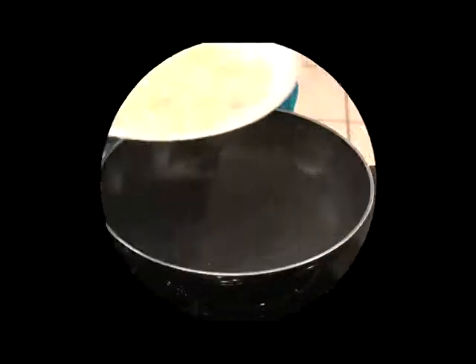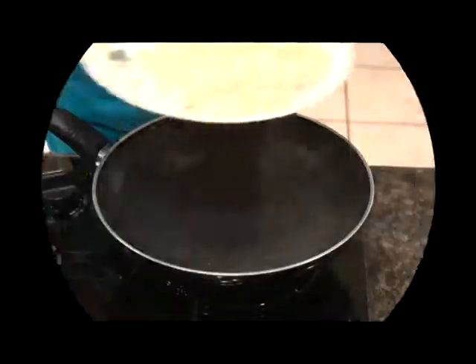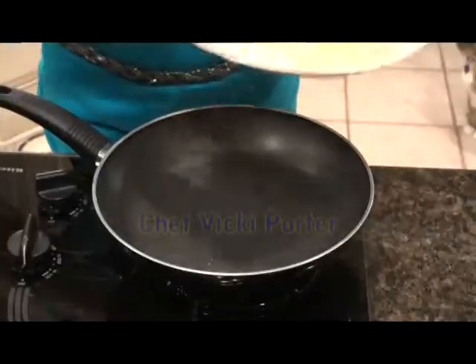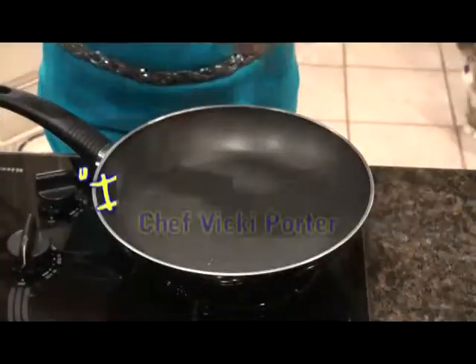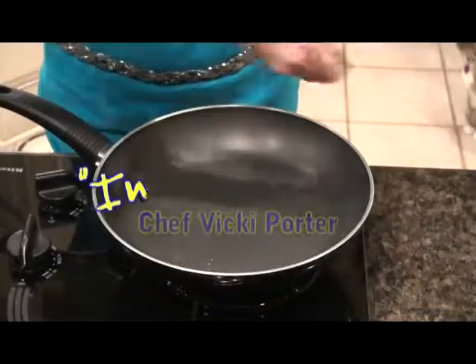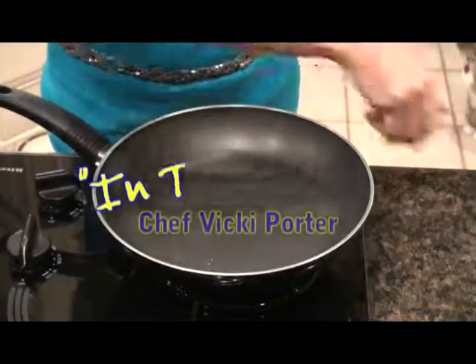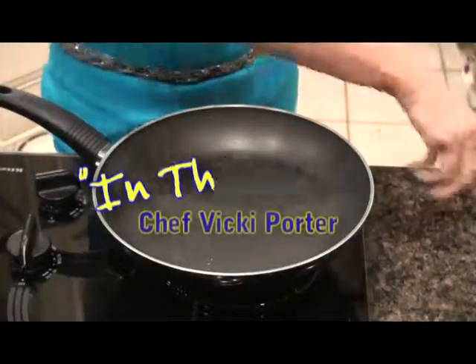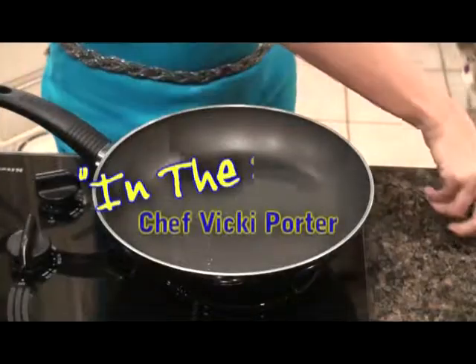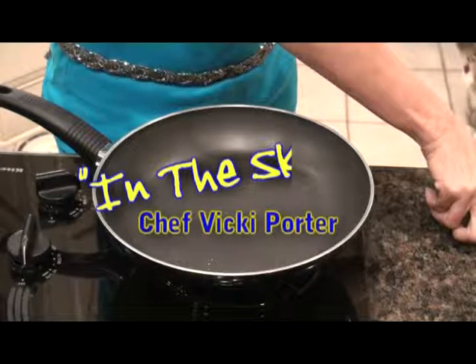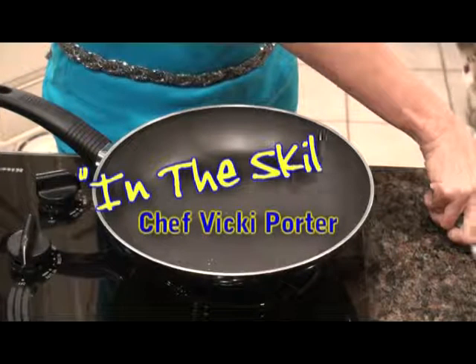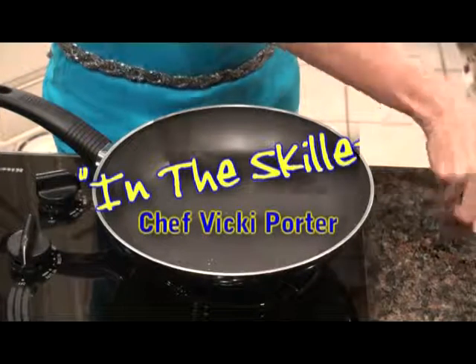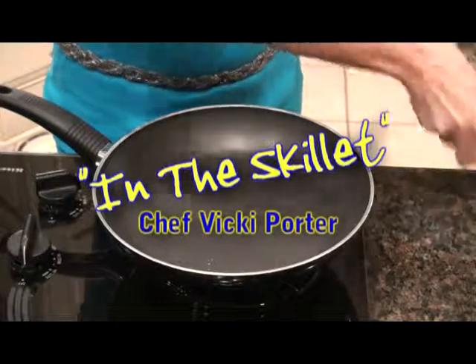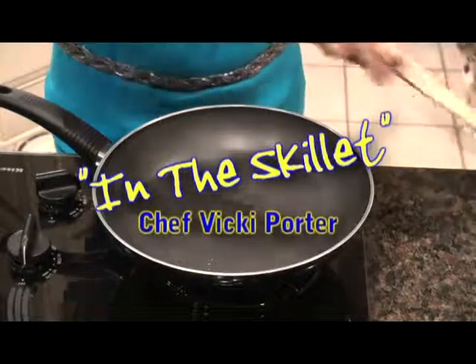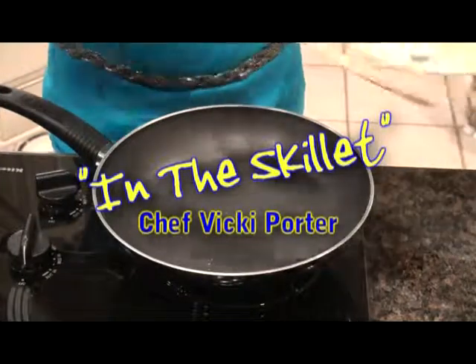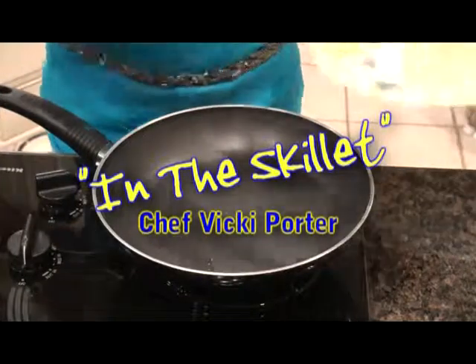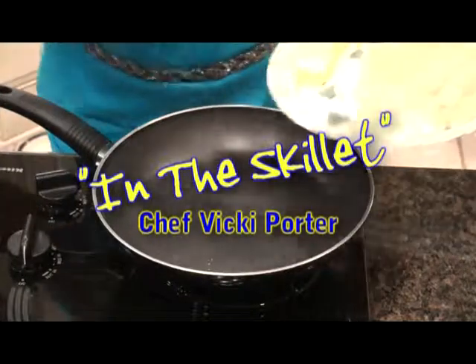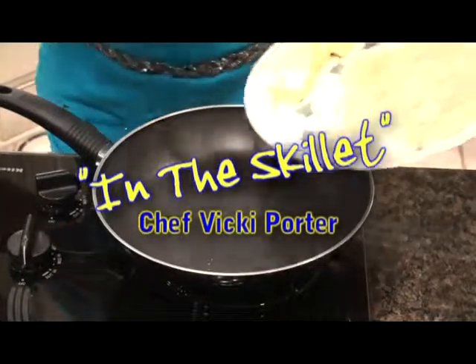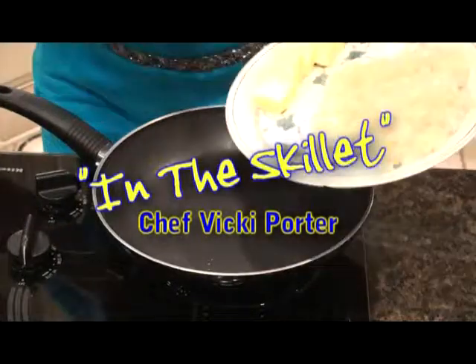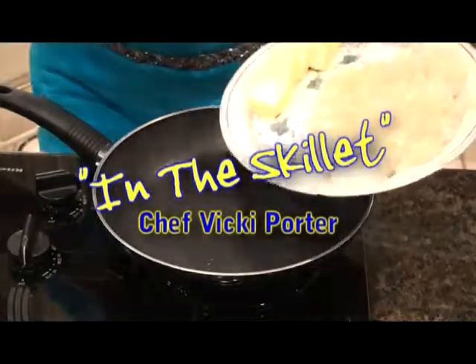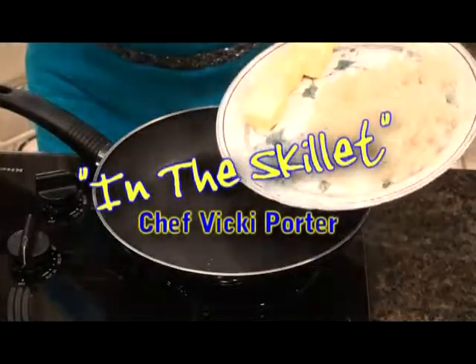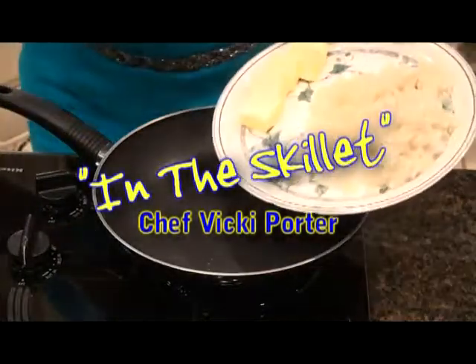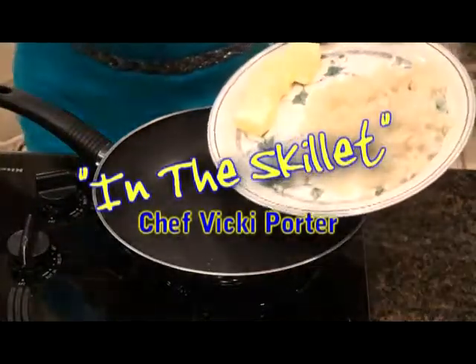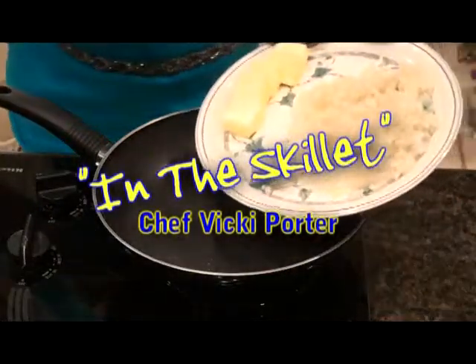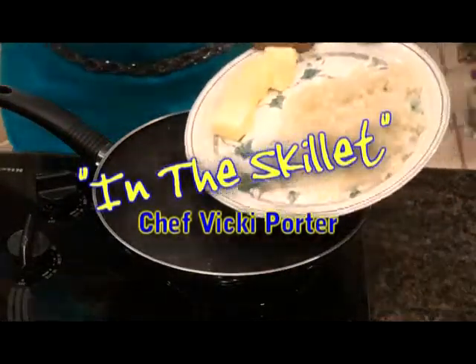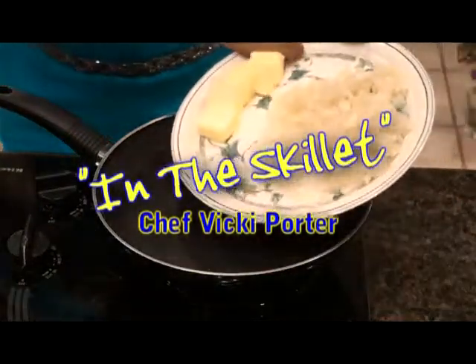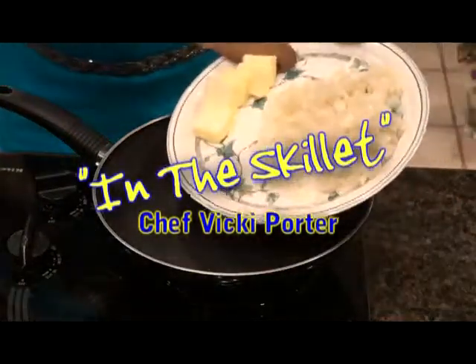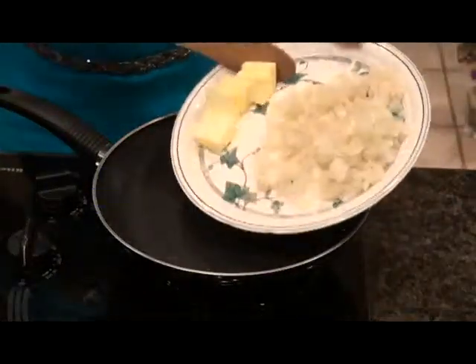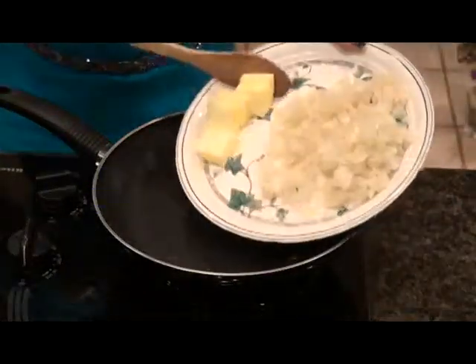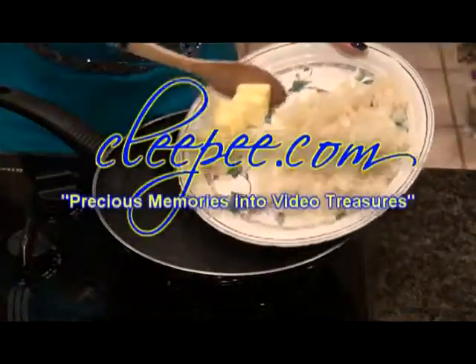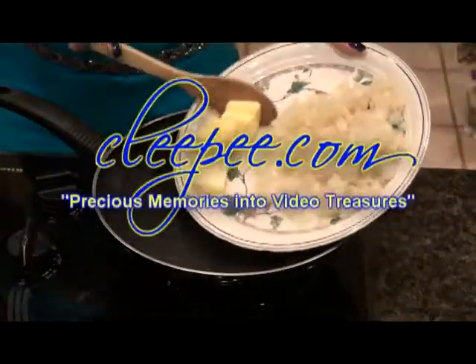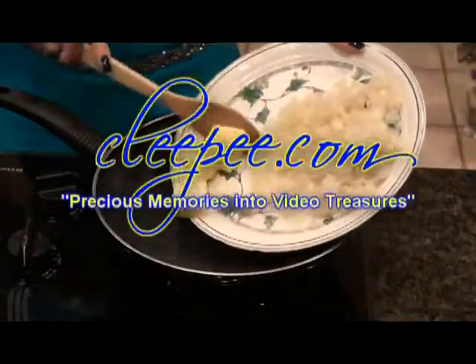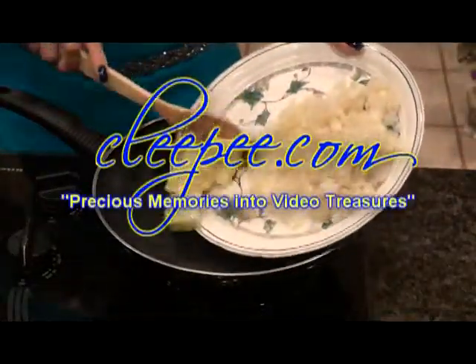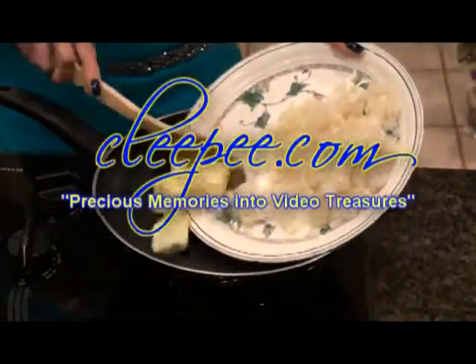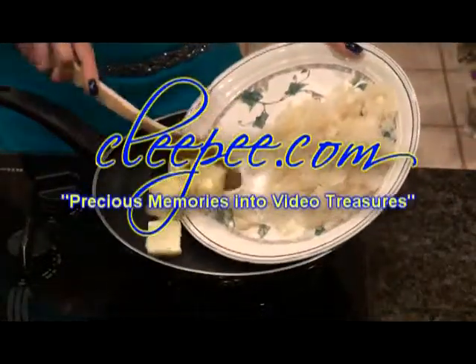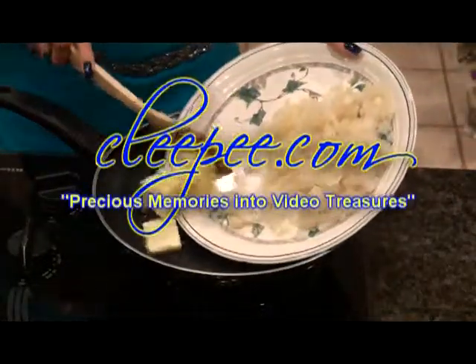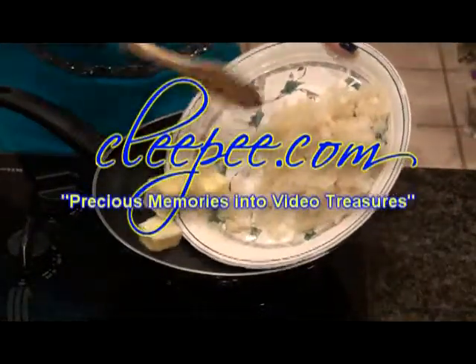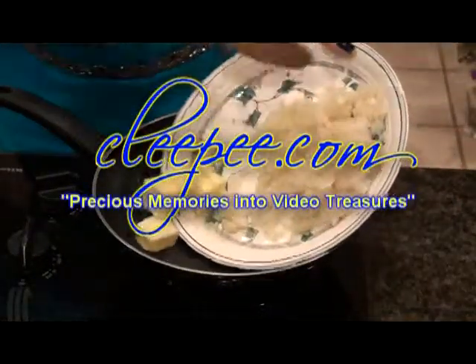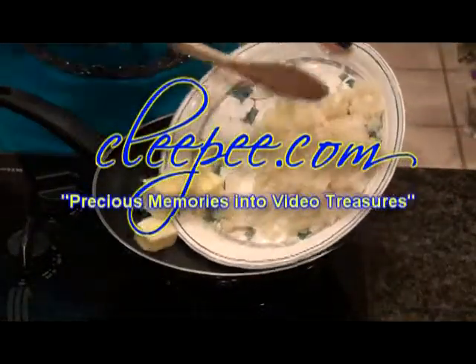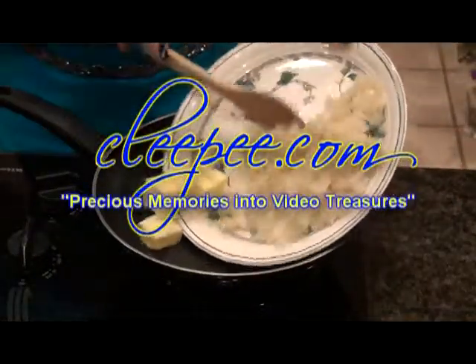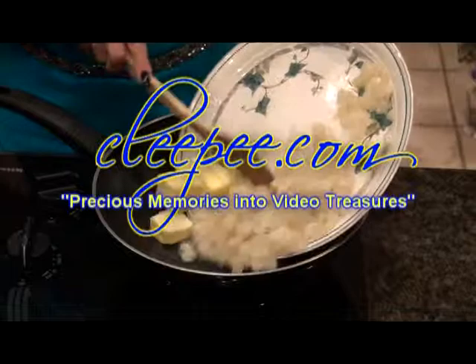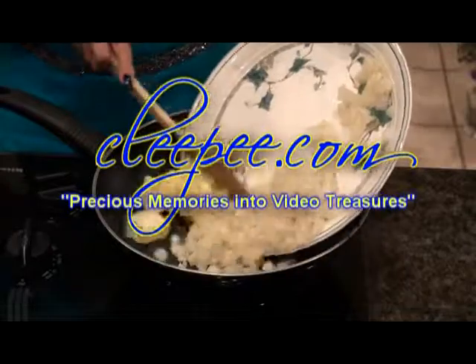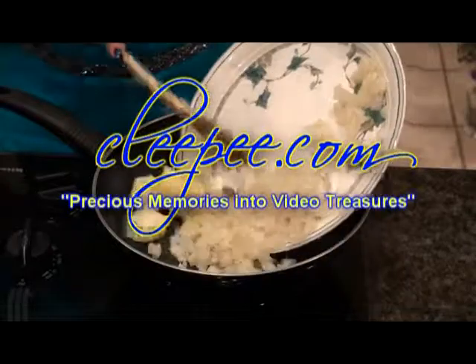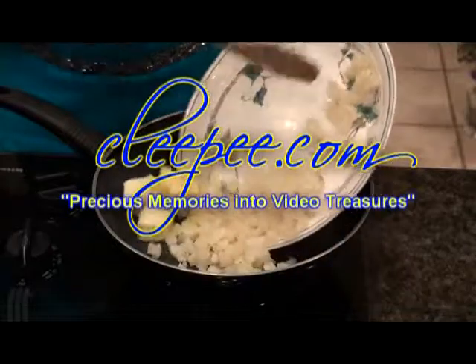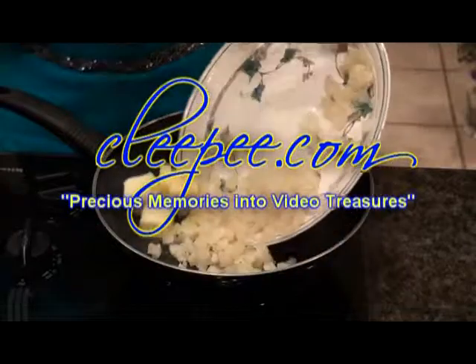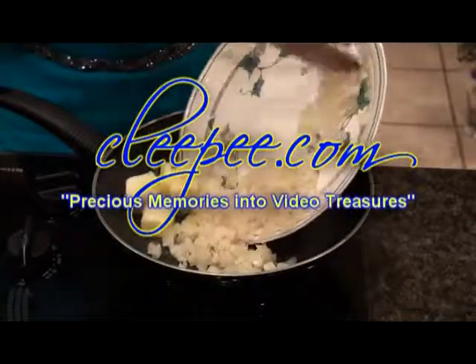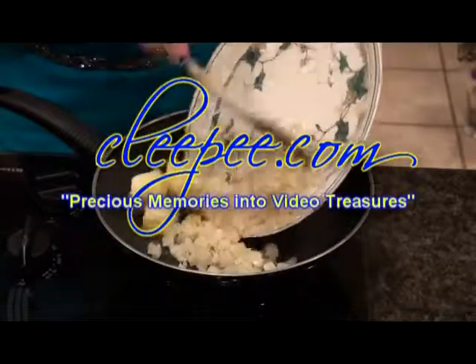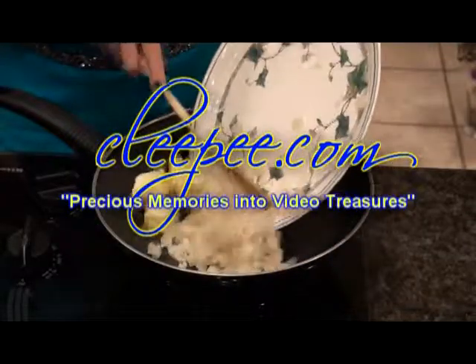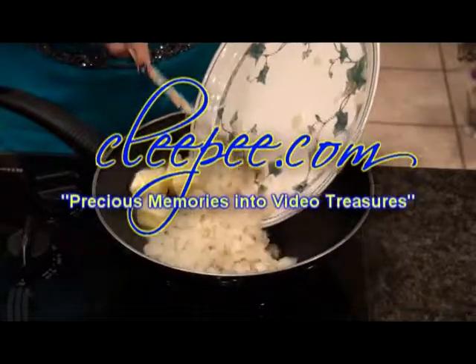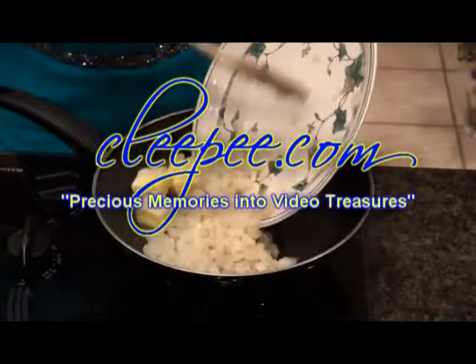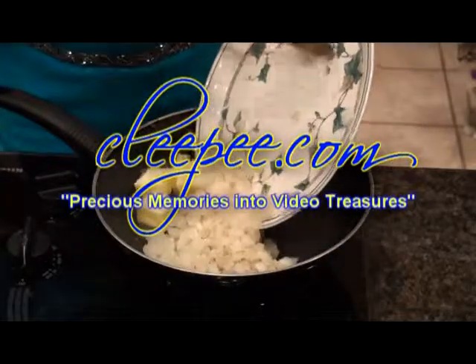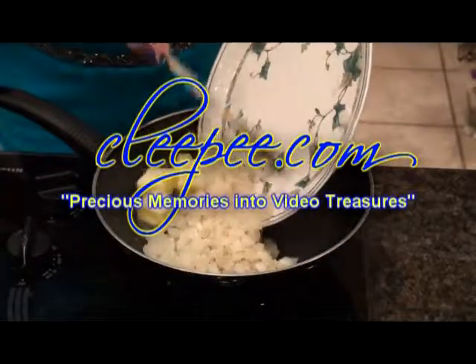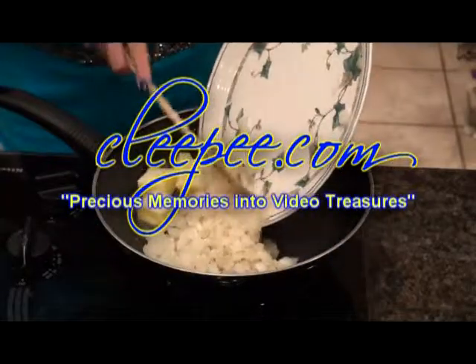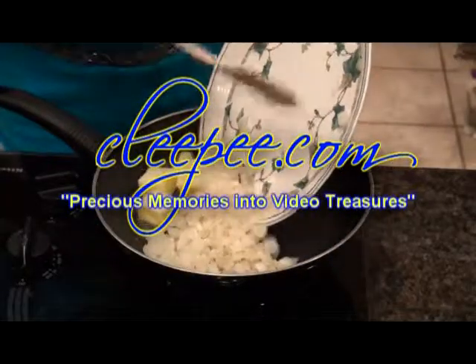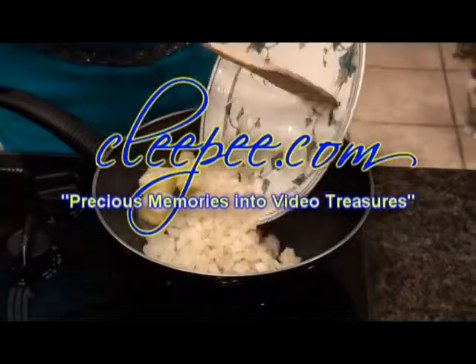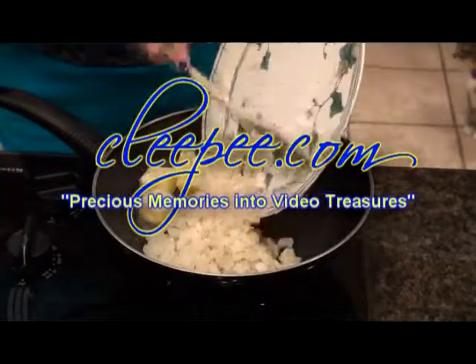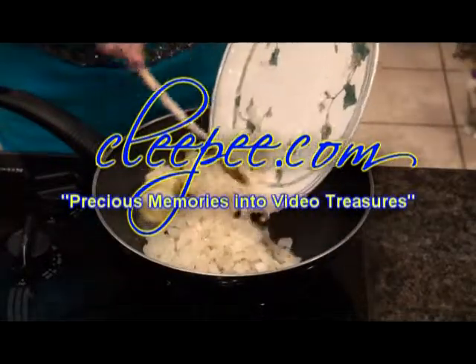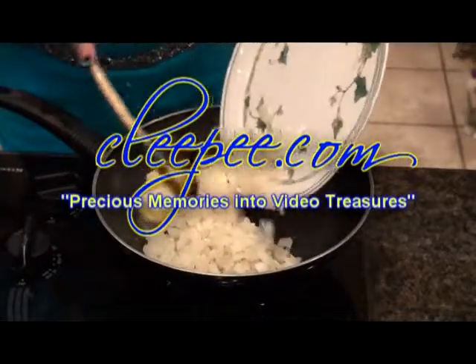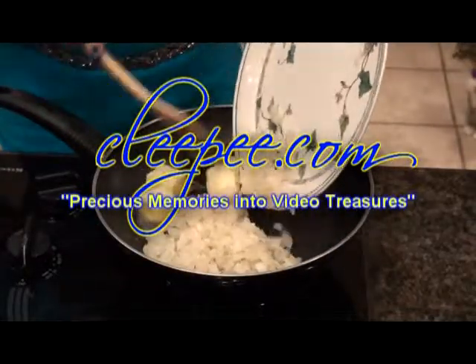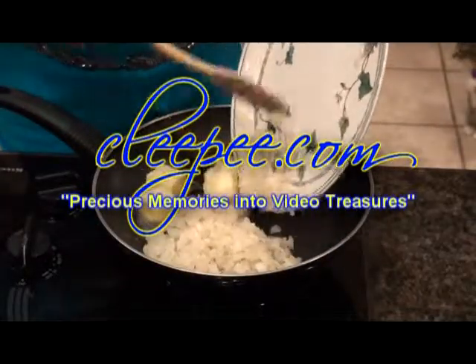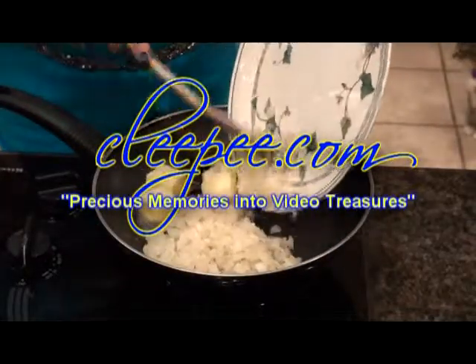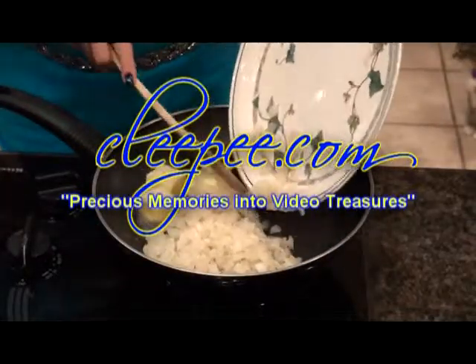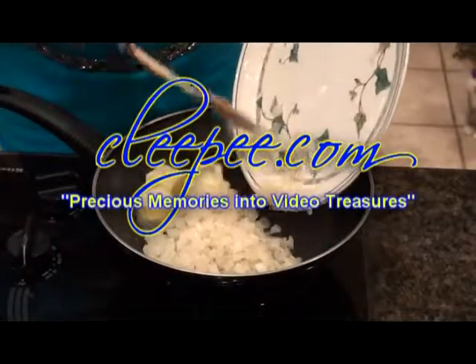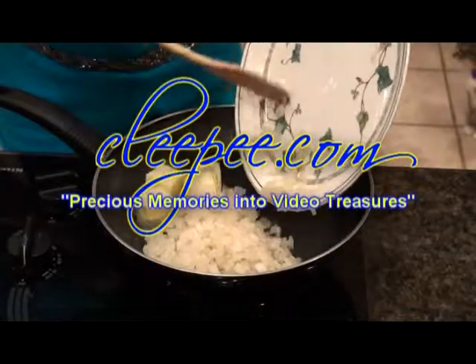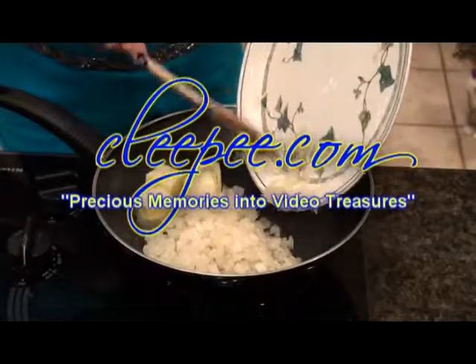In the Skillet with Chef Vicki Porter is brought to you by Kleepi.com, turning your precious memories into video treasures.